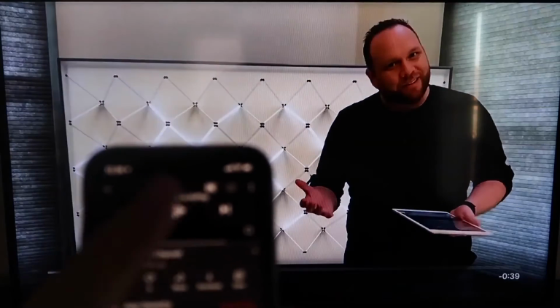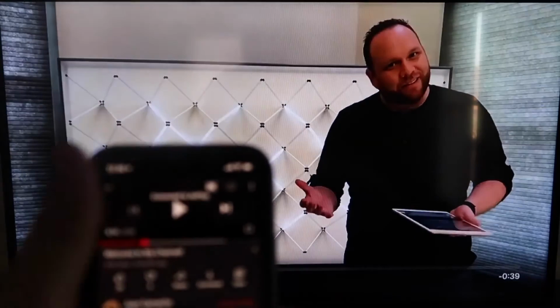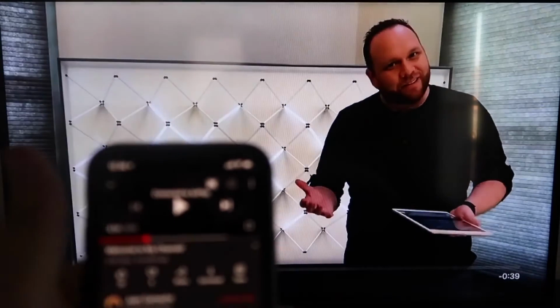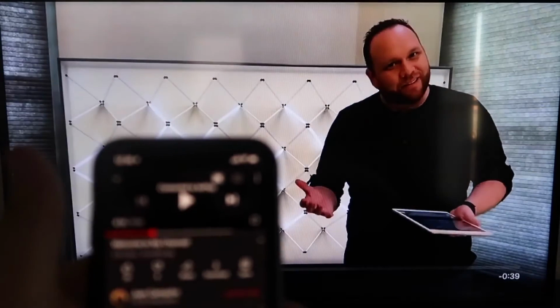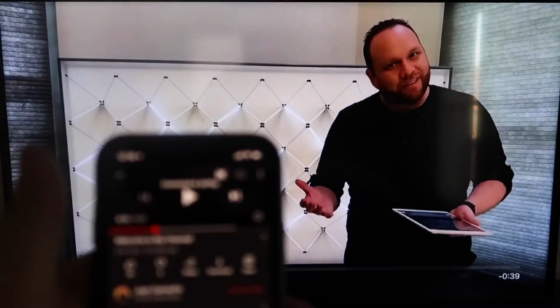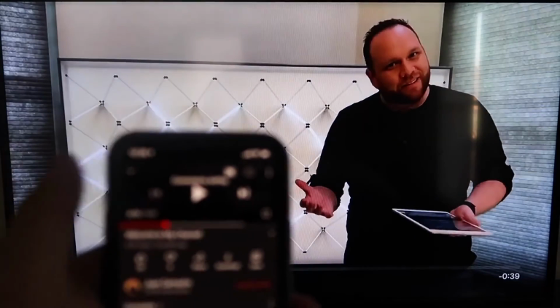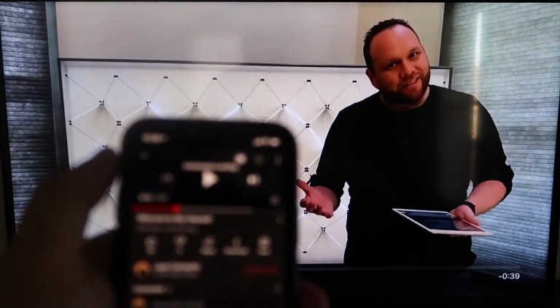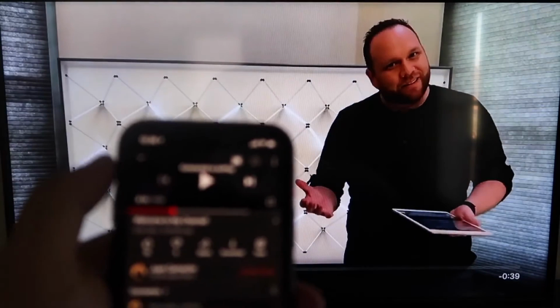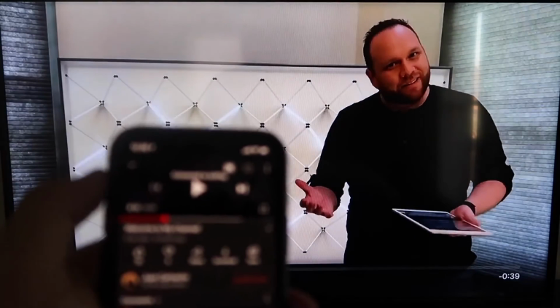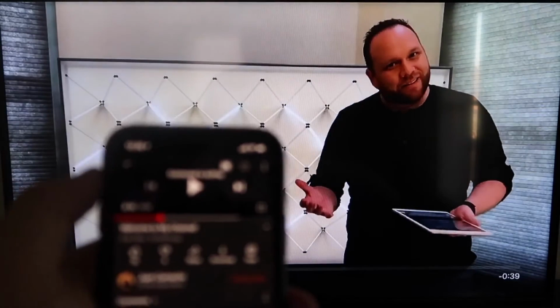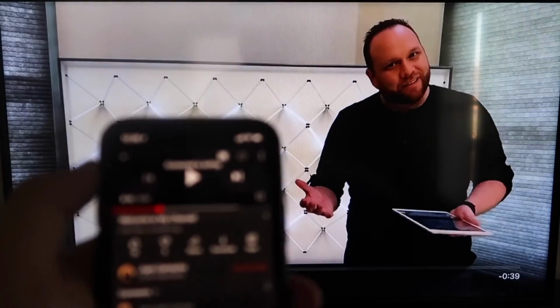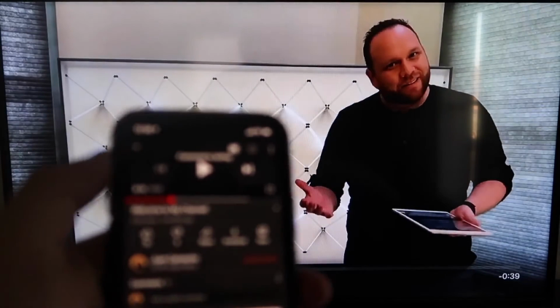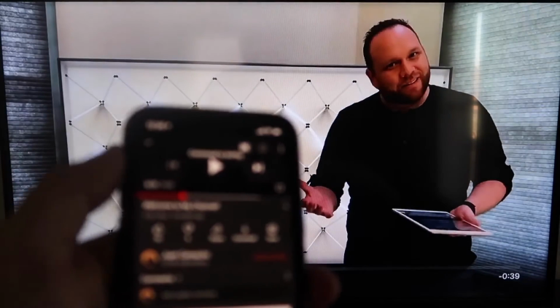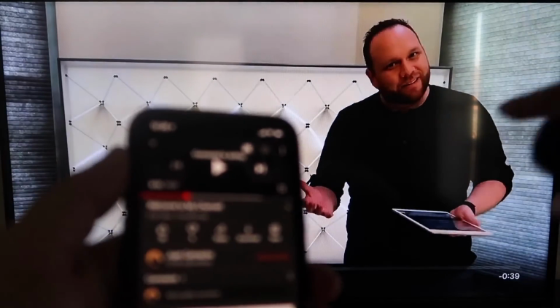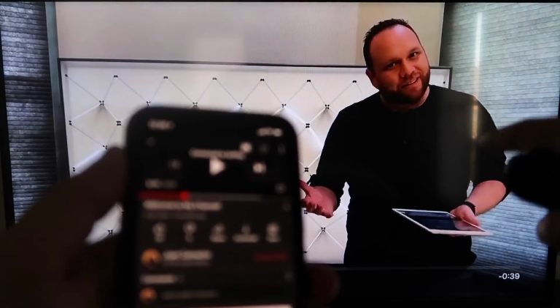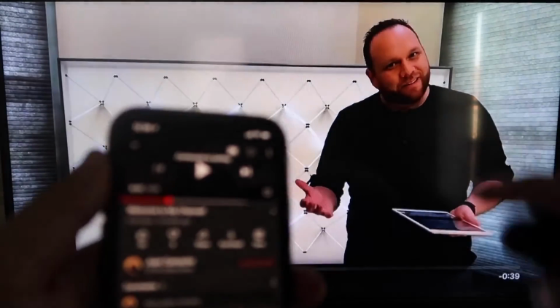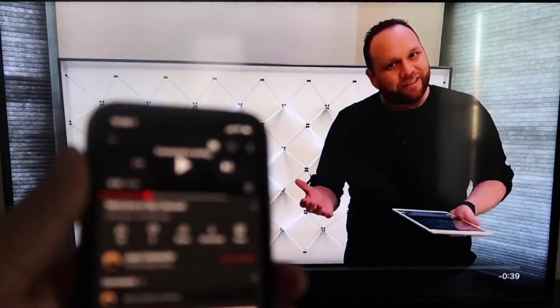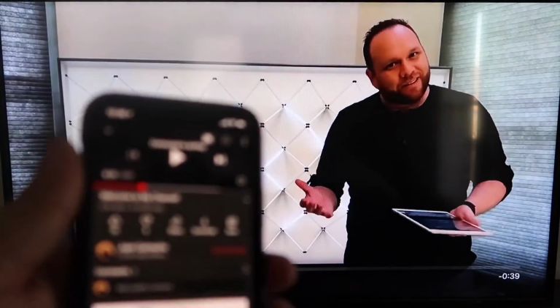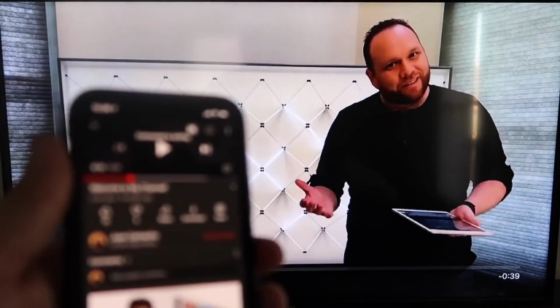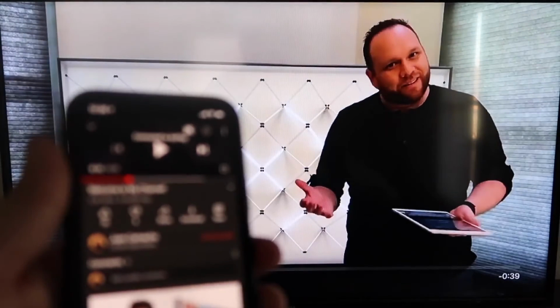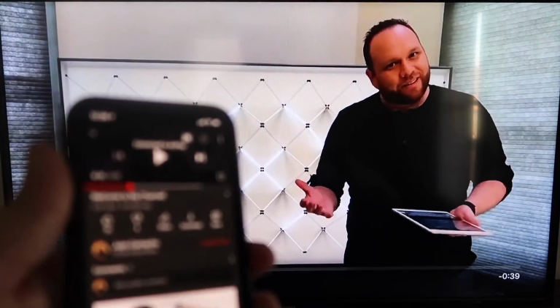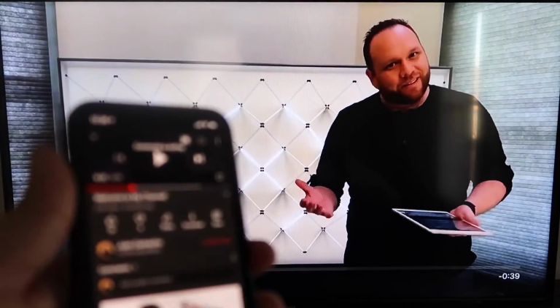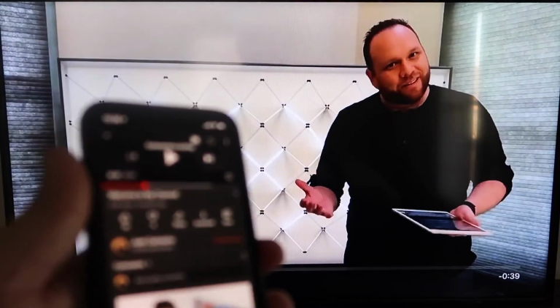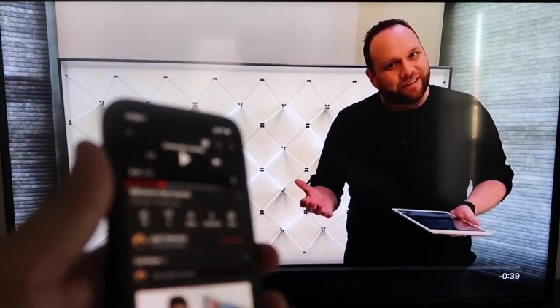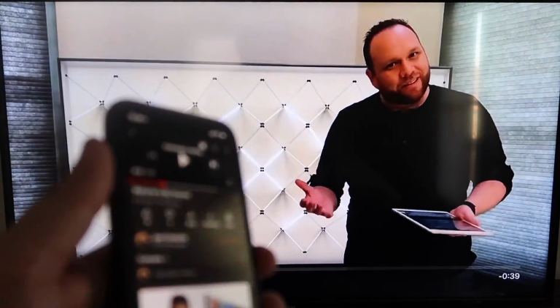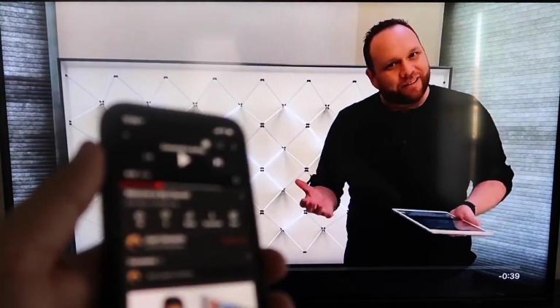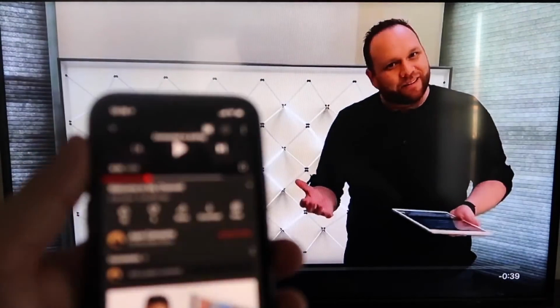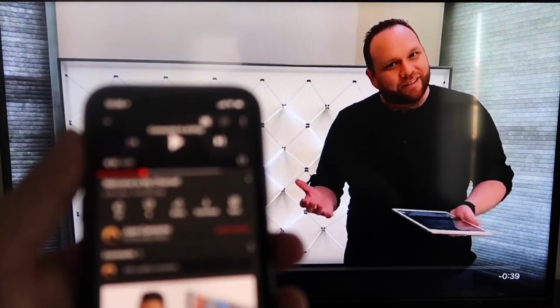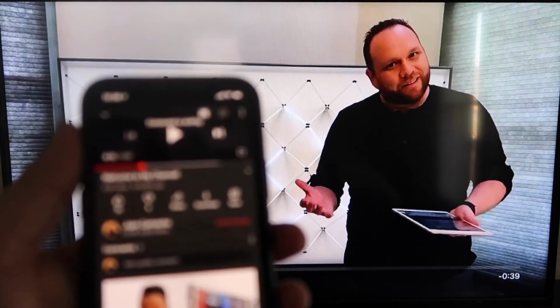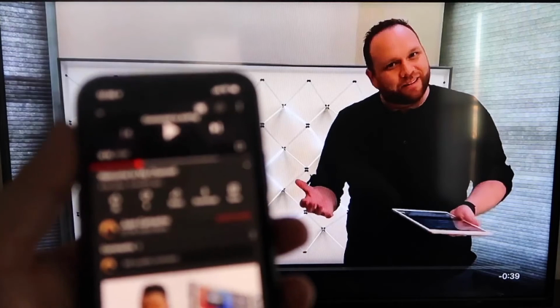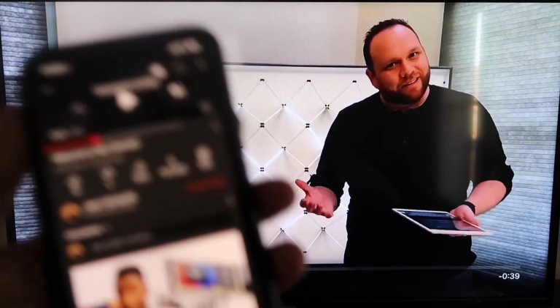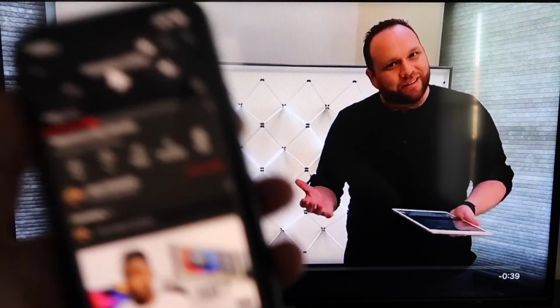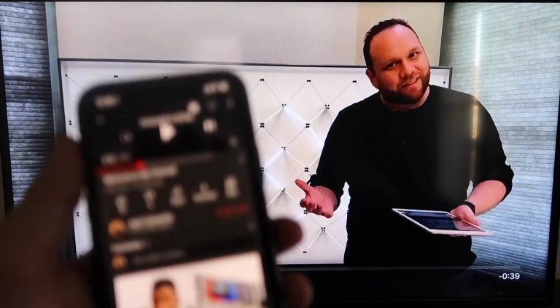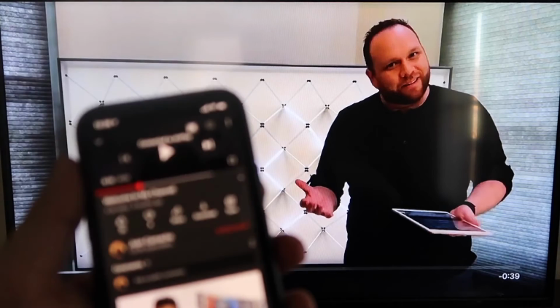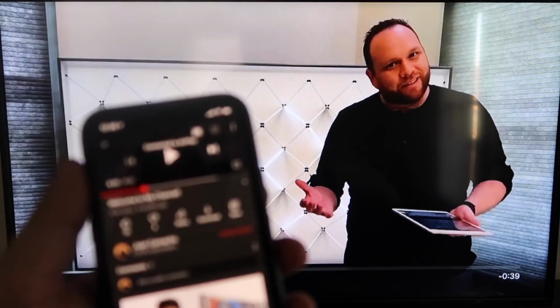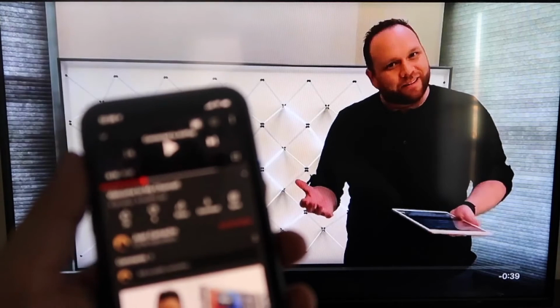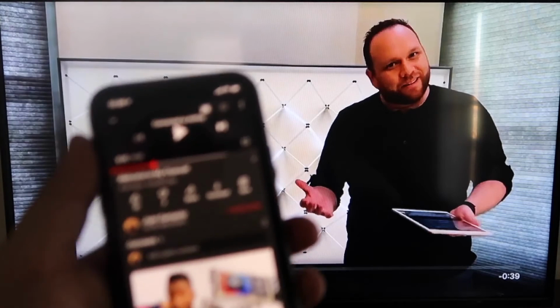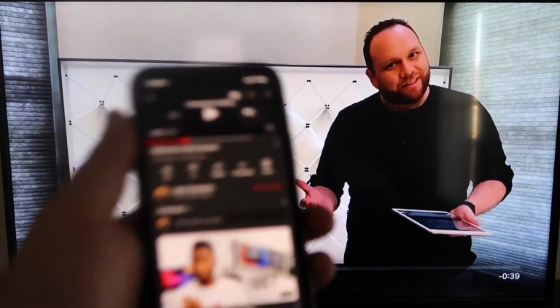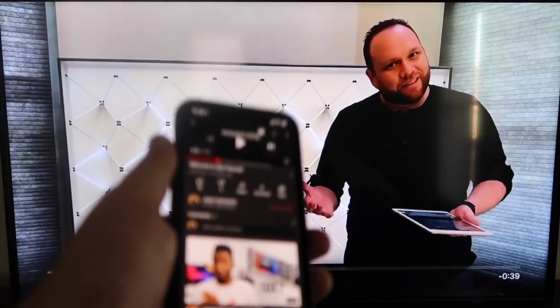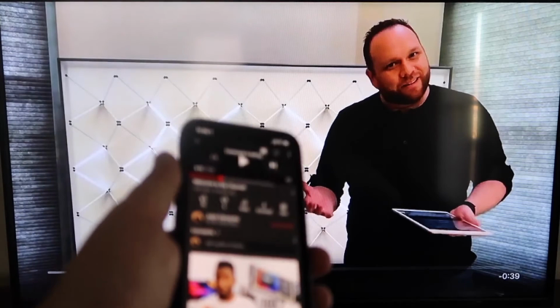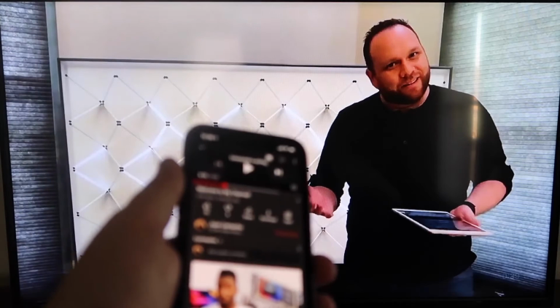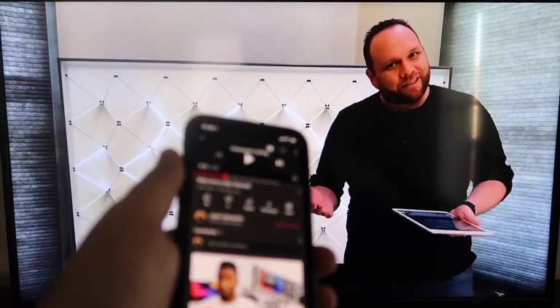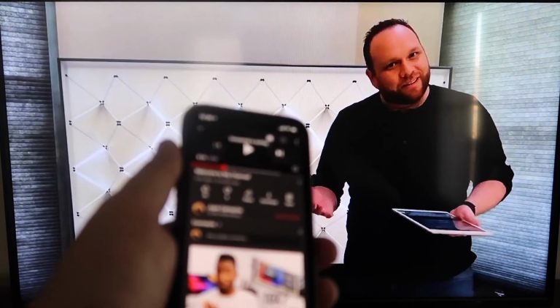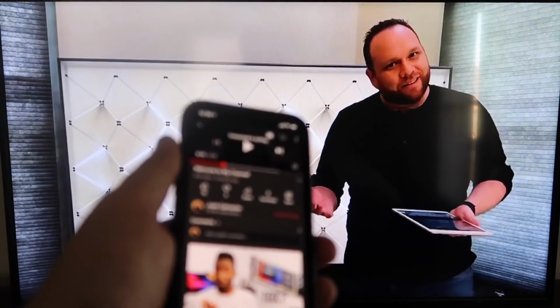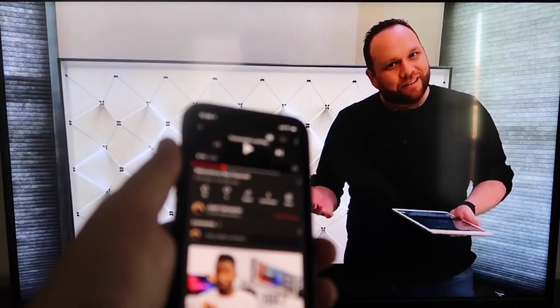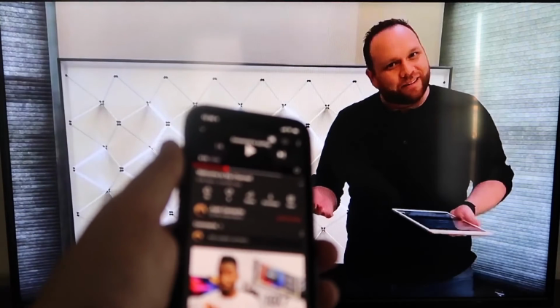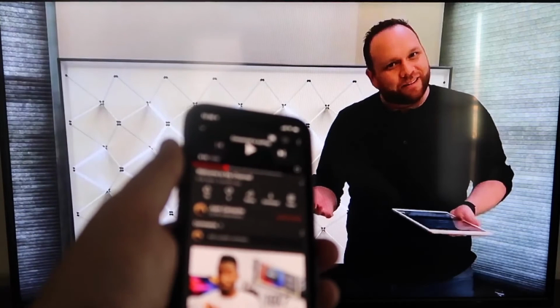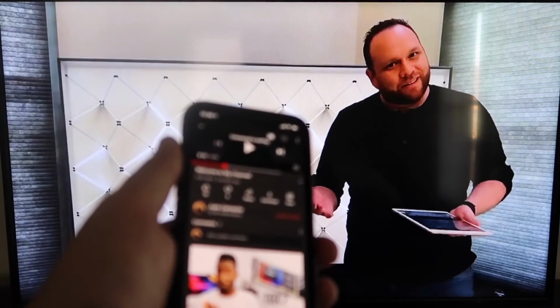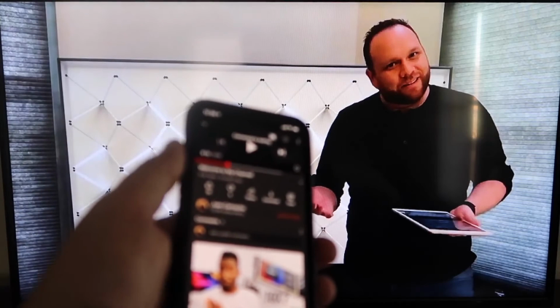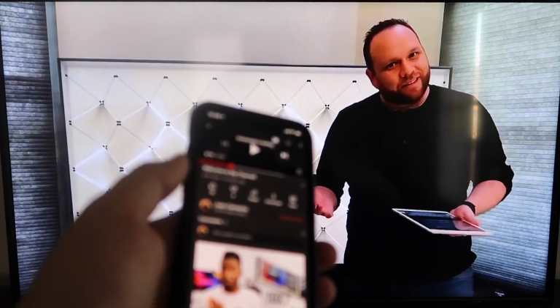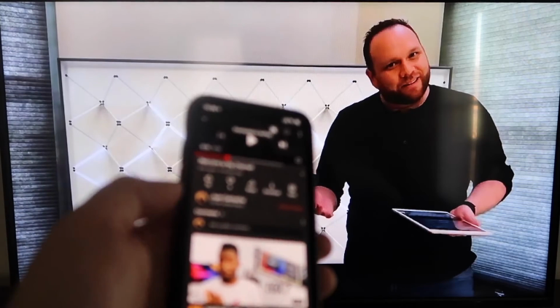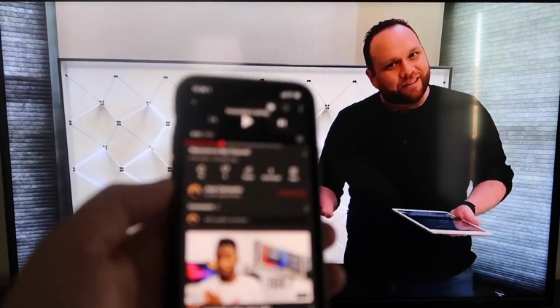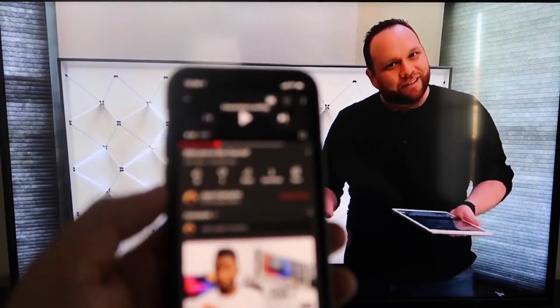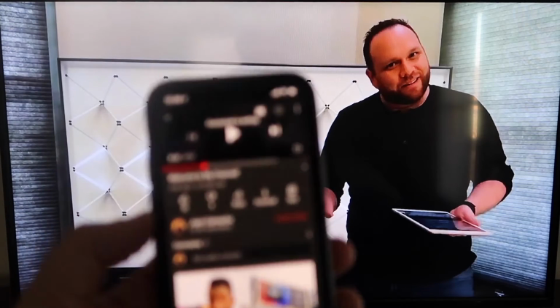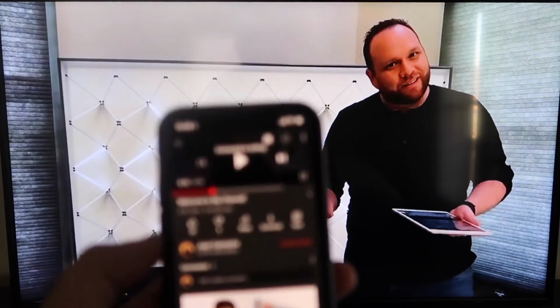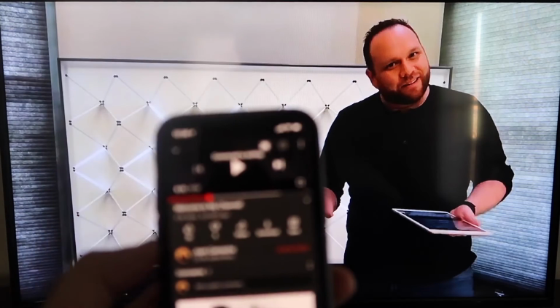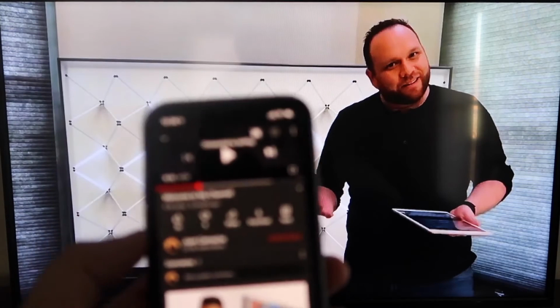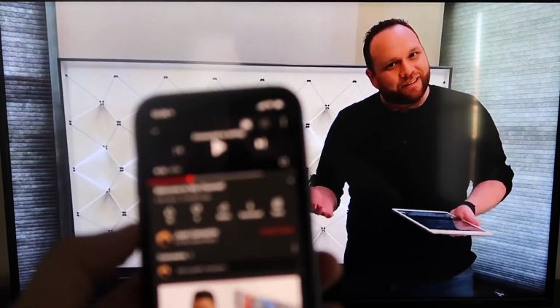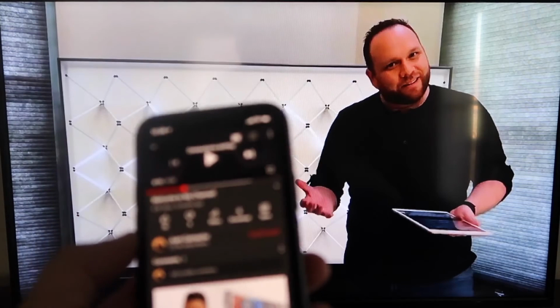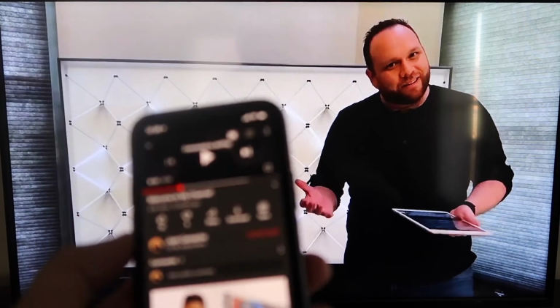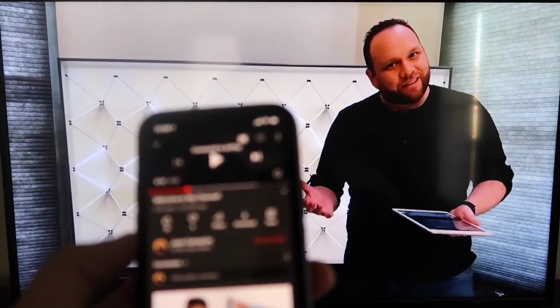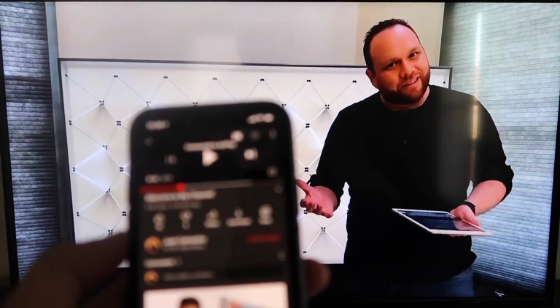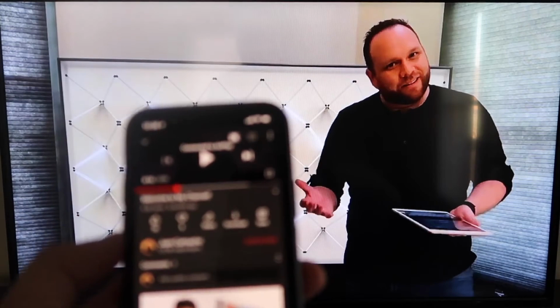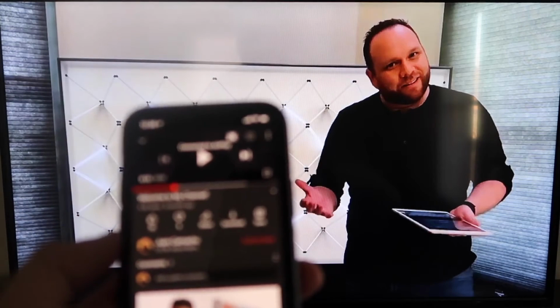I hit pause there, but as you can see it works — your phone content mirrored right onto your TV. I love Apple AirPlay.